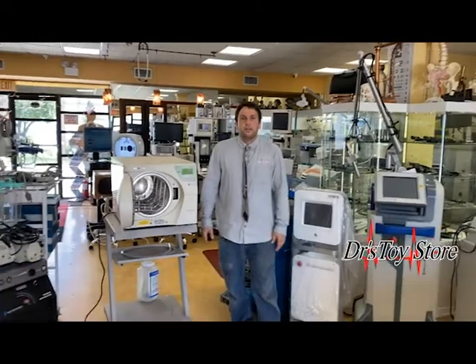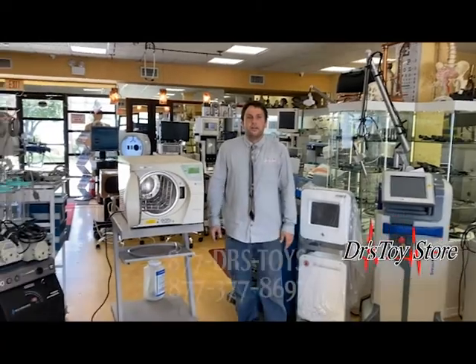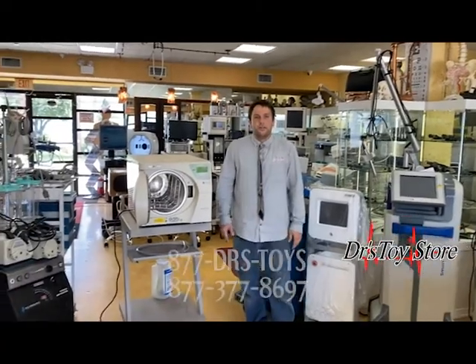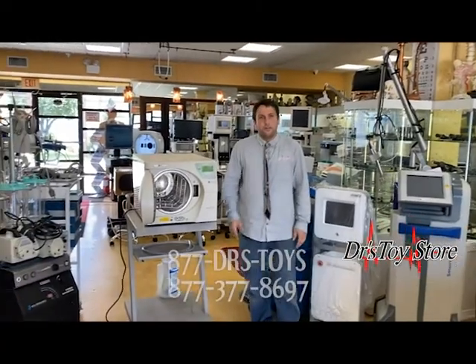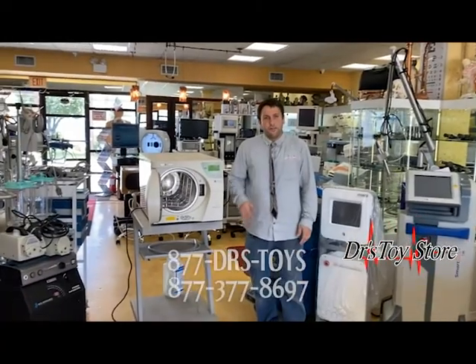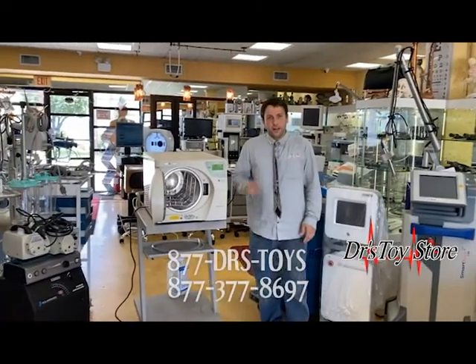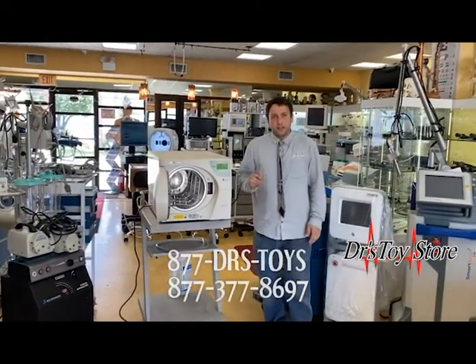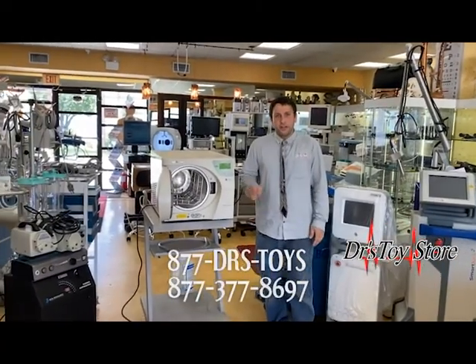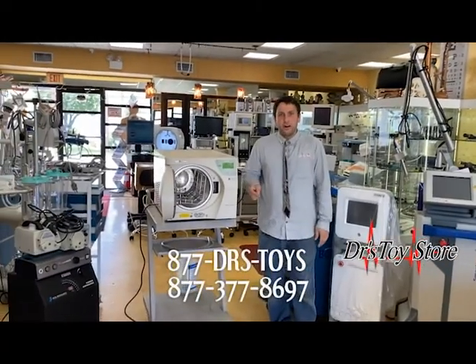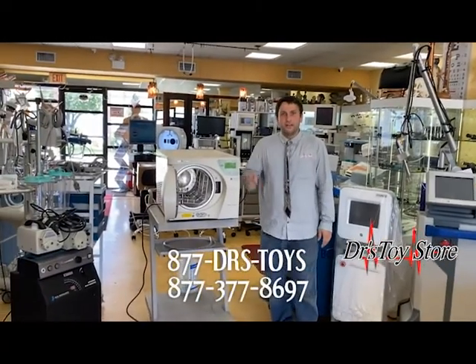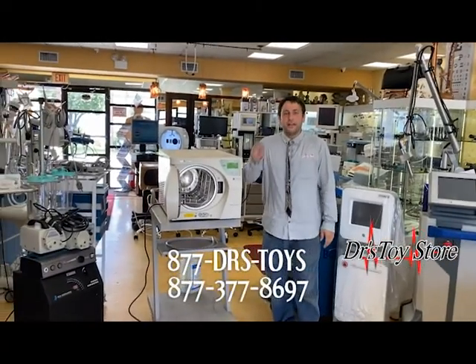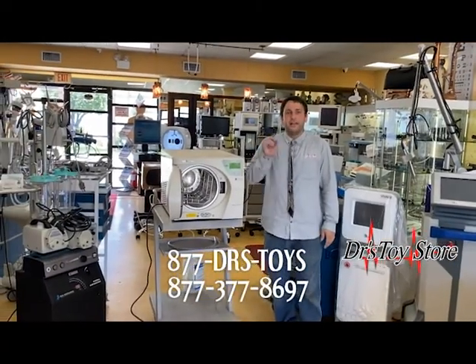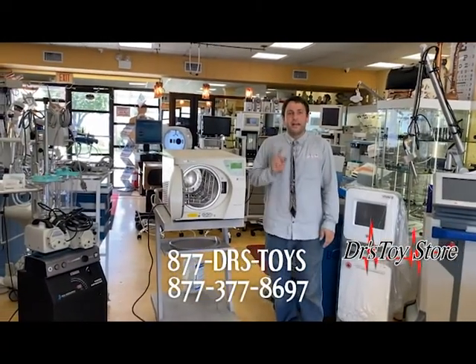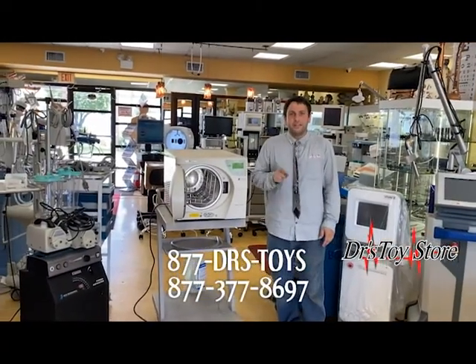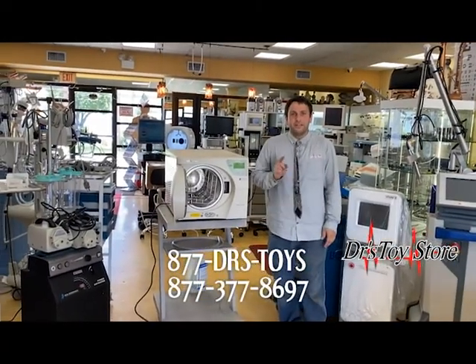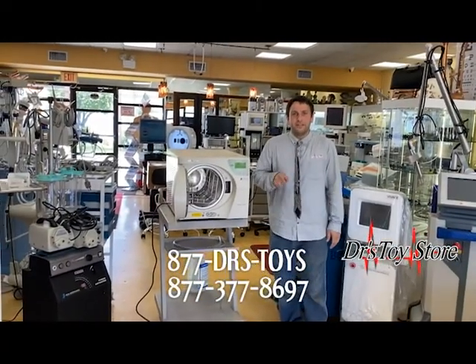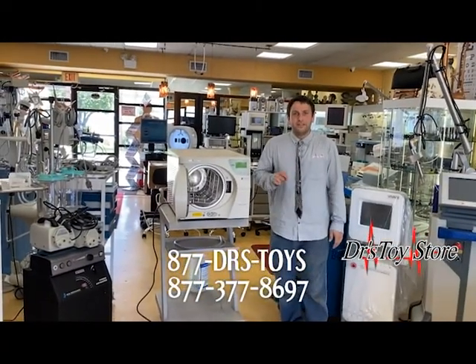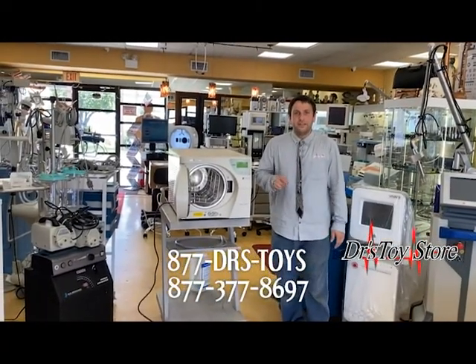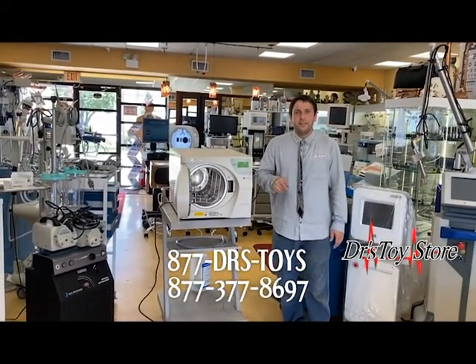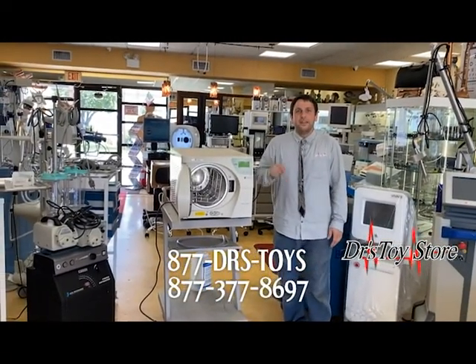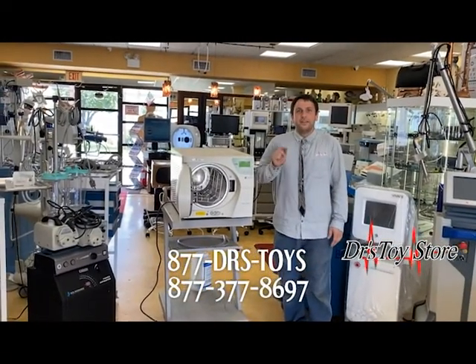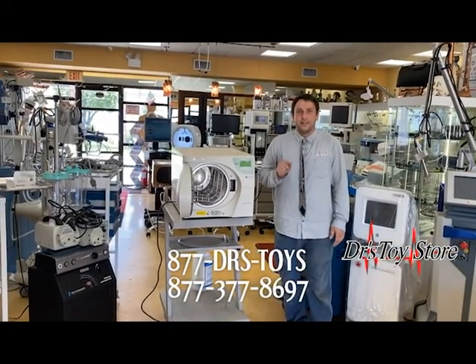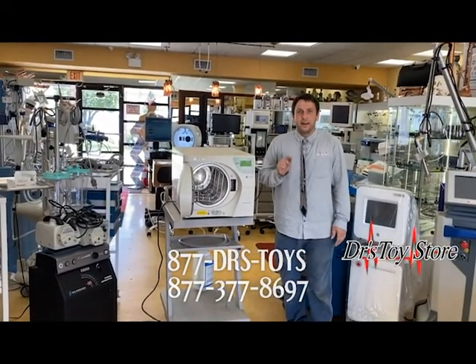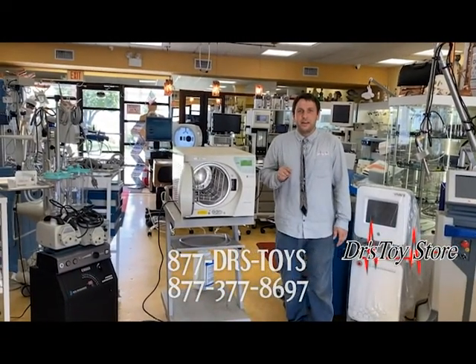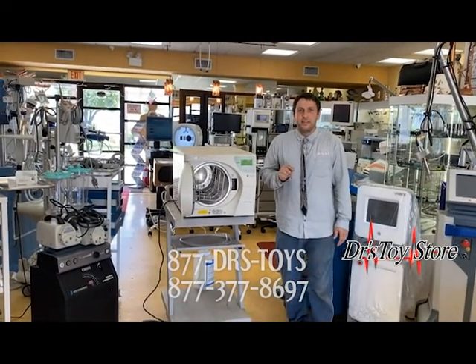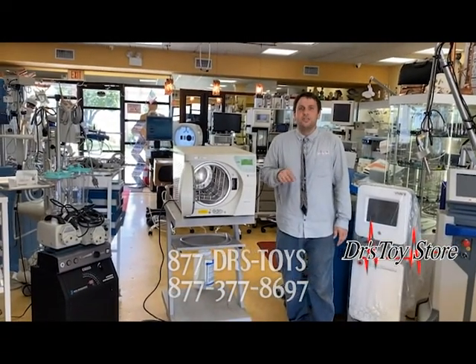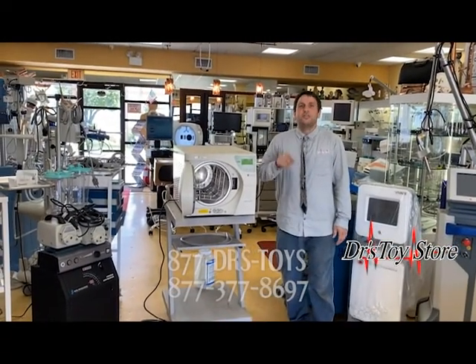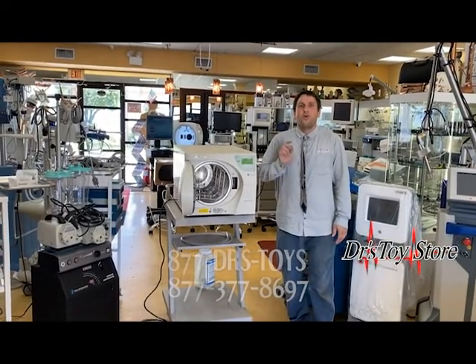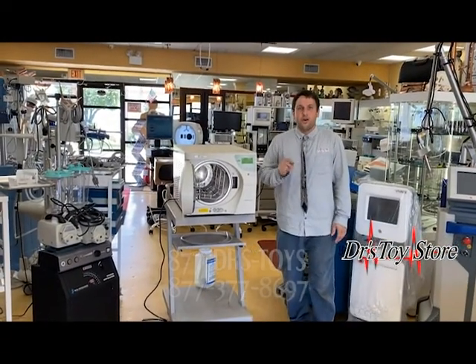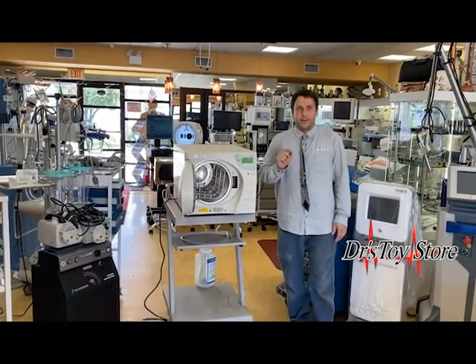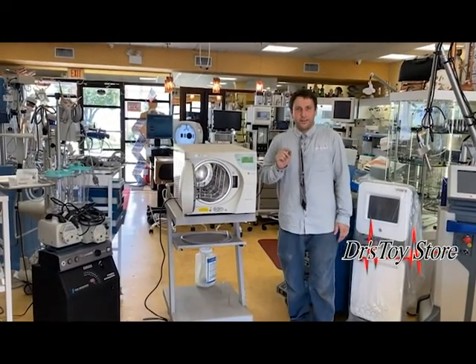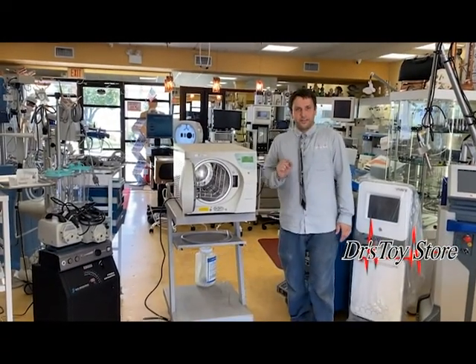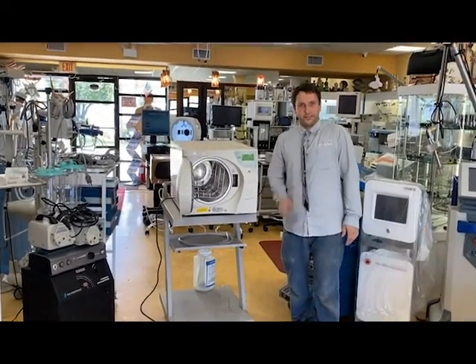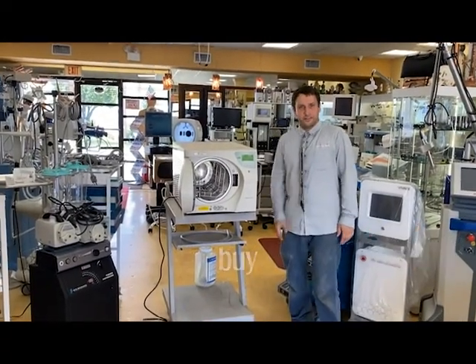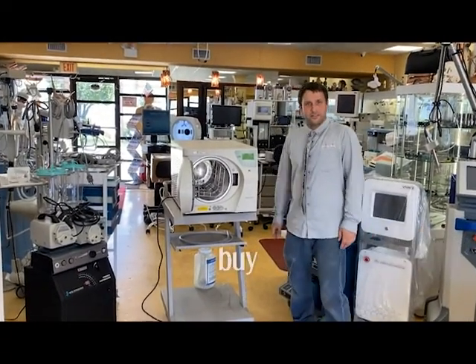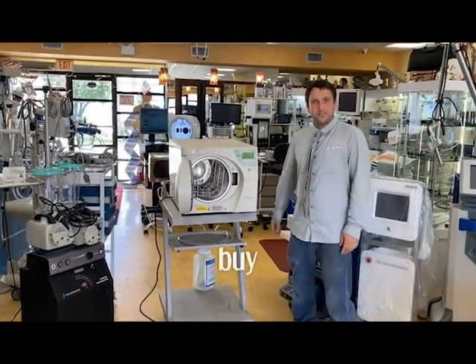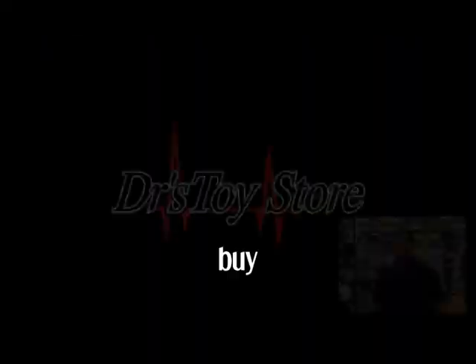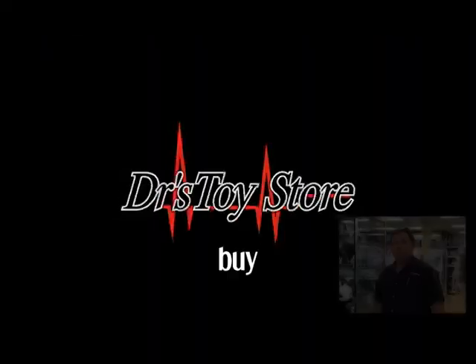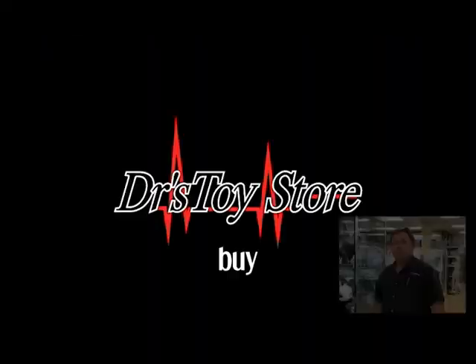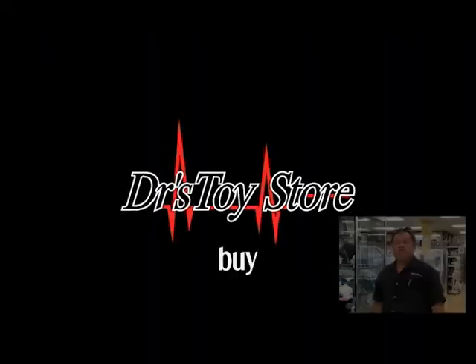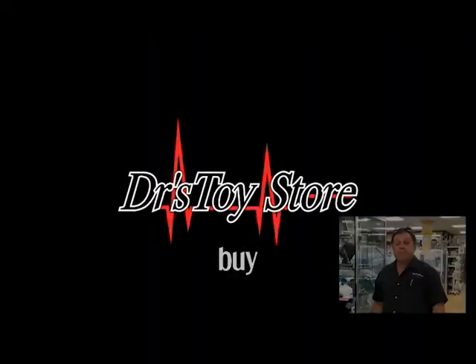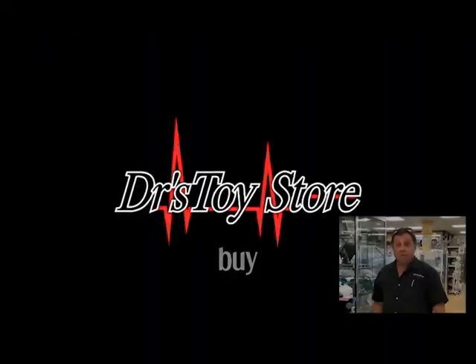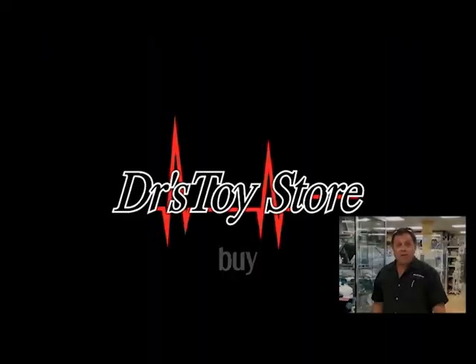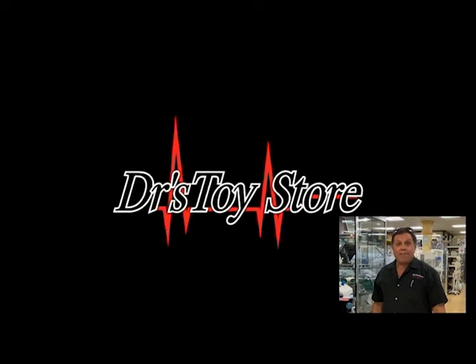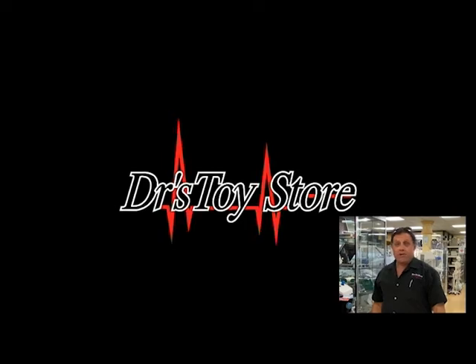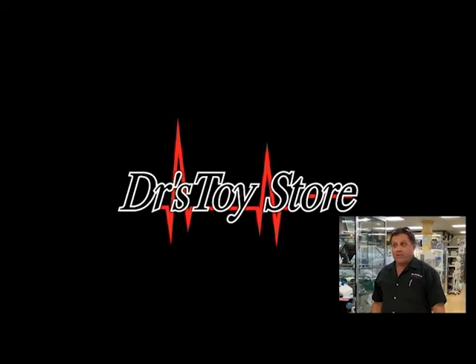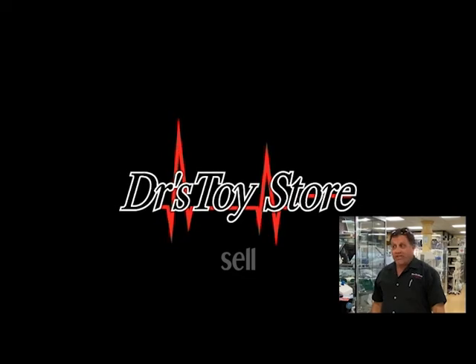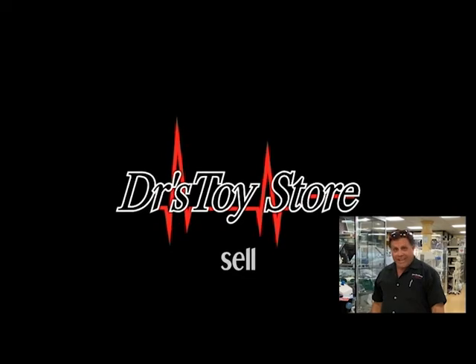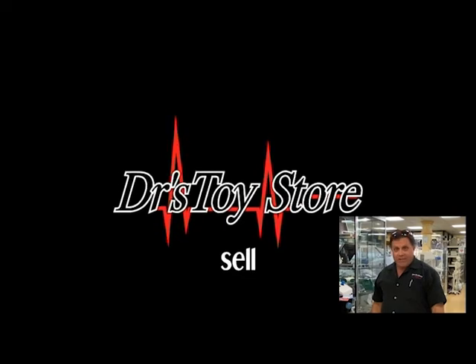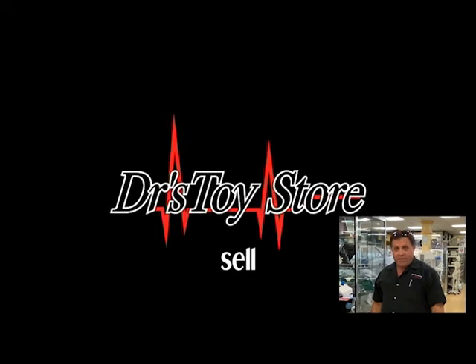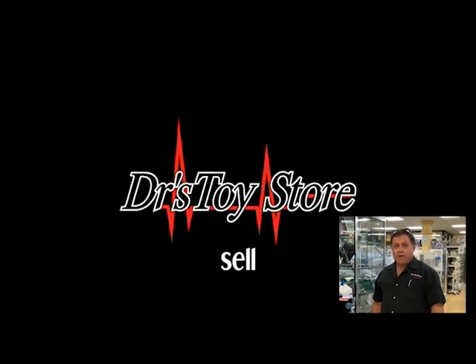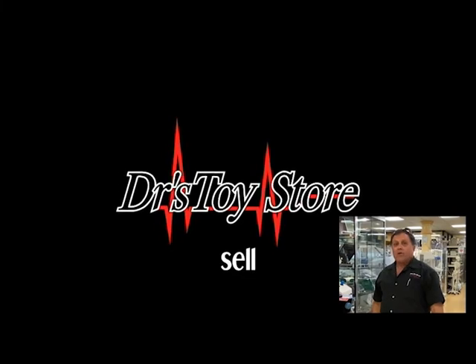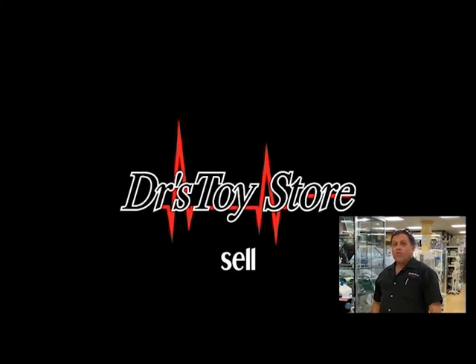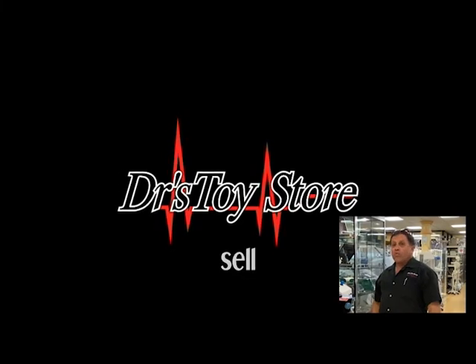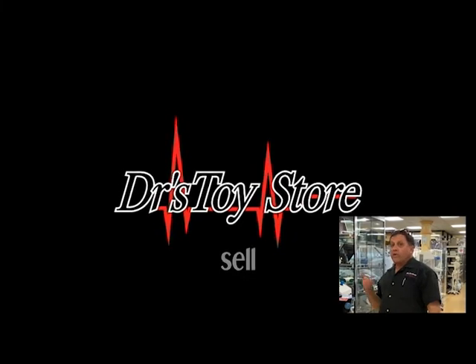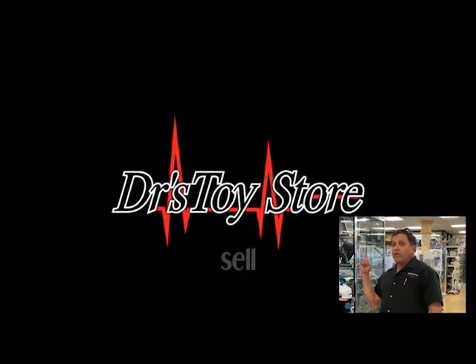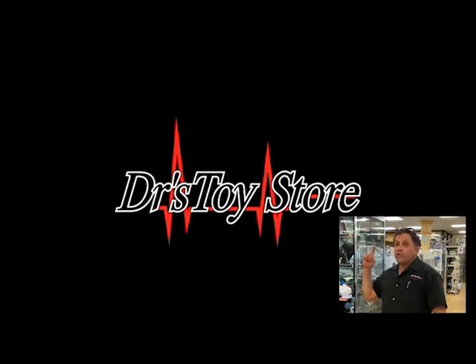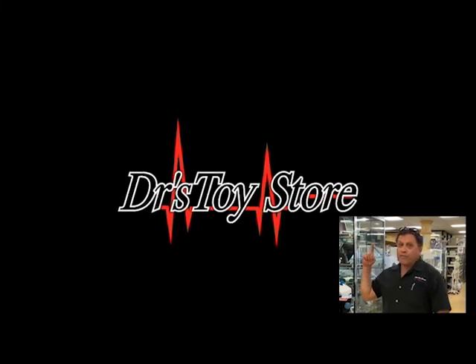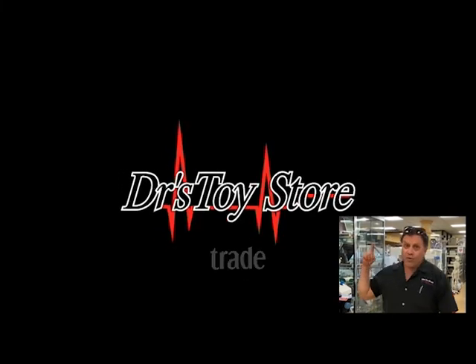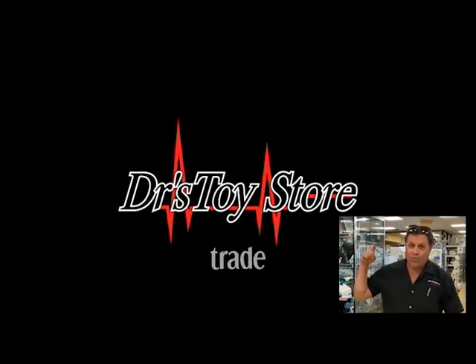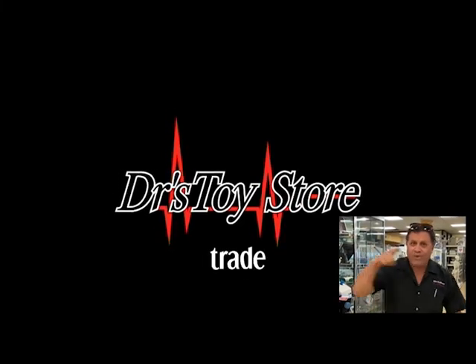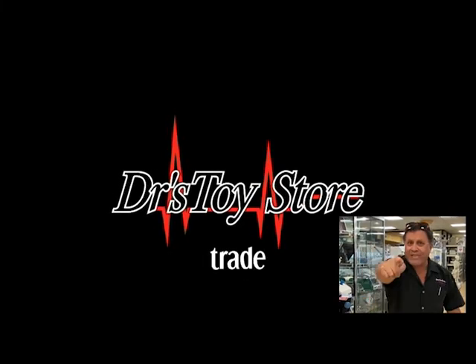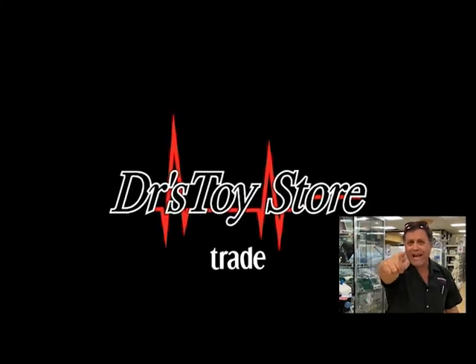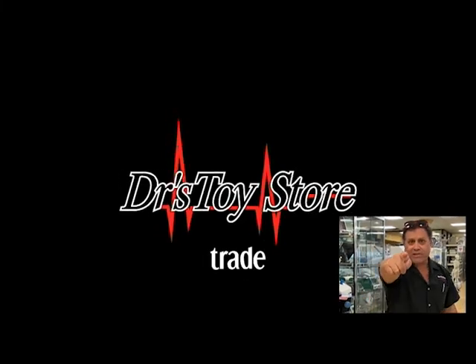Don't forget to call us at 877-DRS-TOY. Please subscribe to our channel. Real news for real doctors.